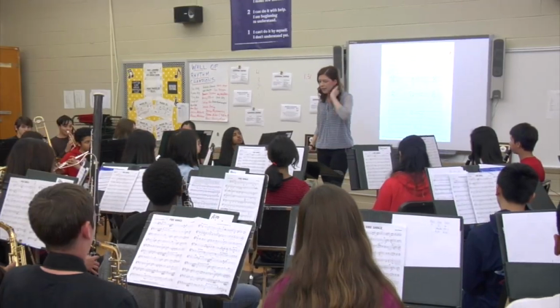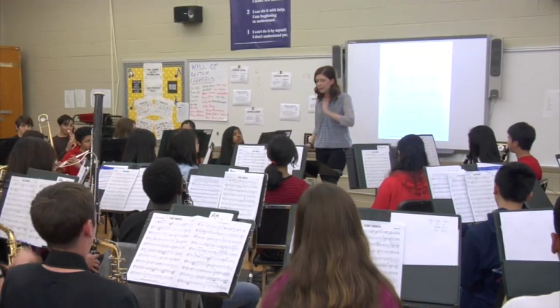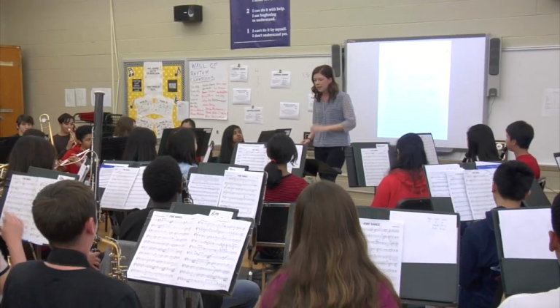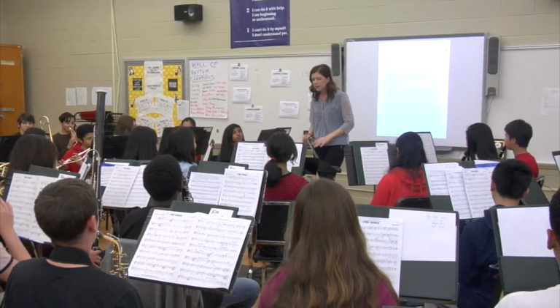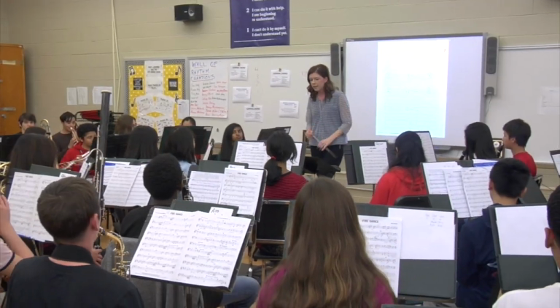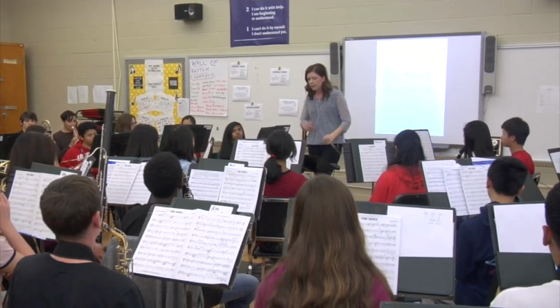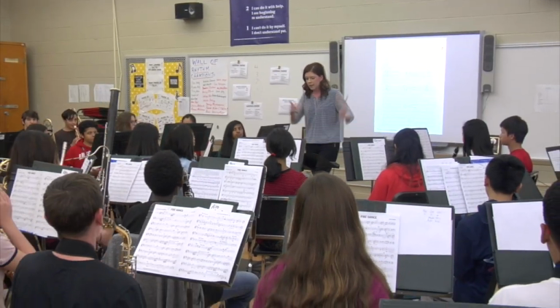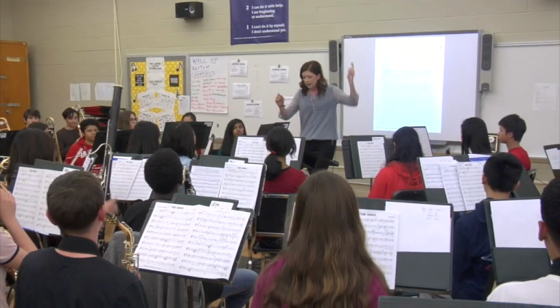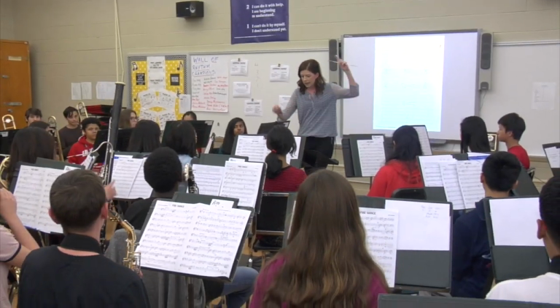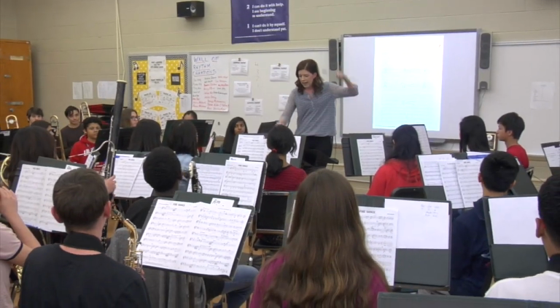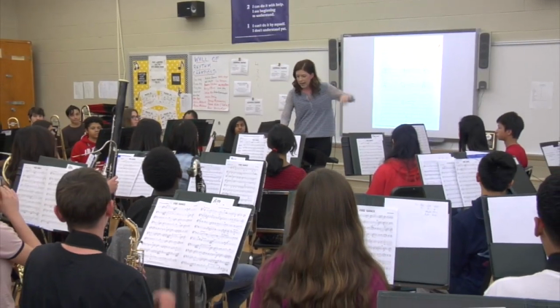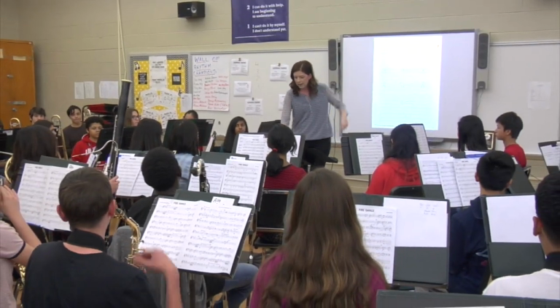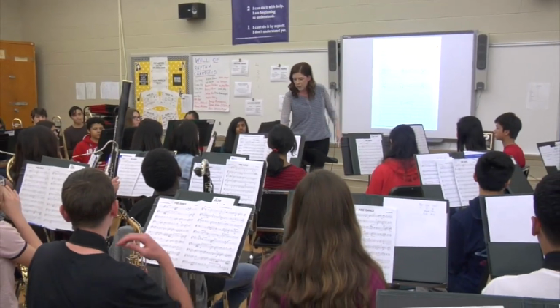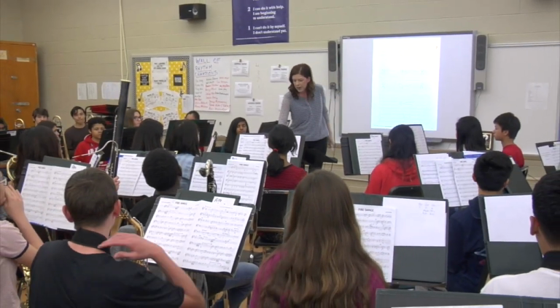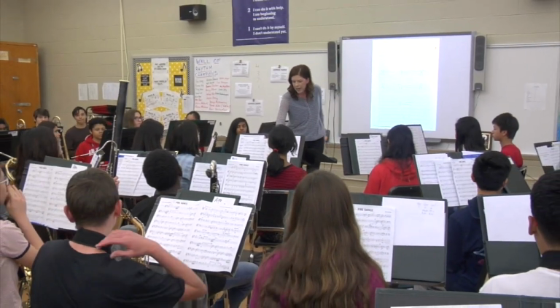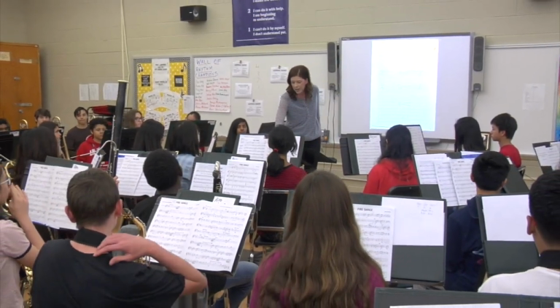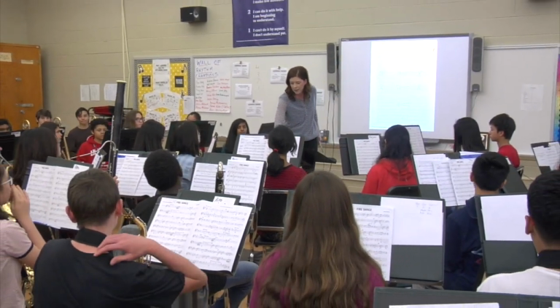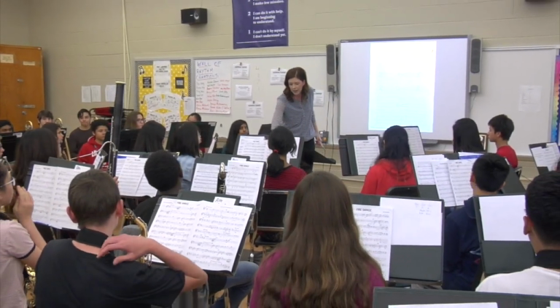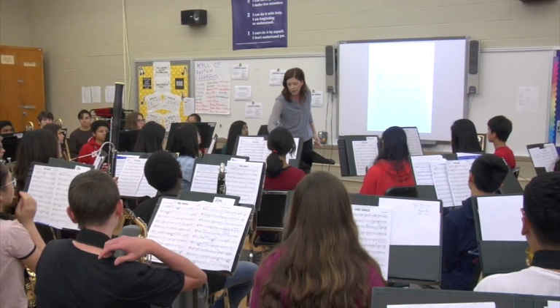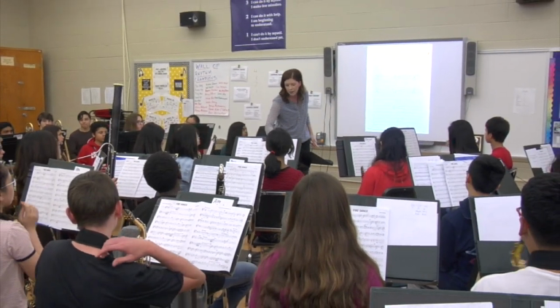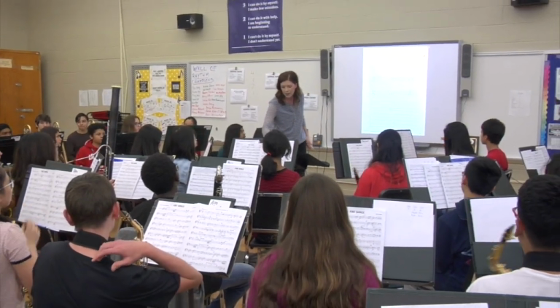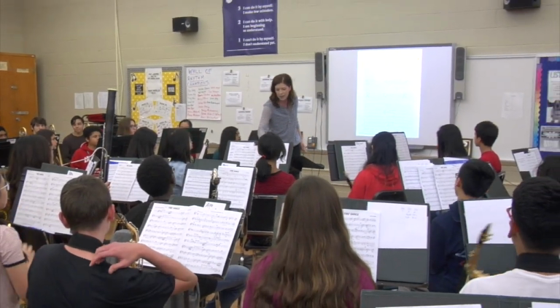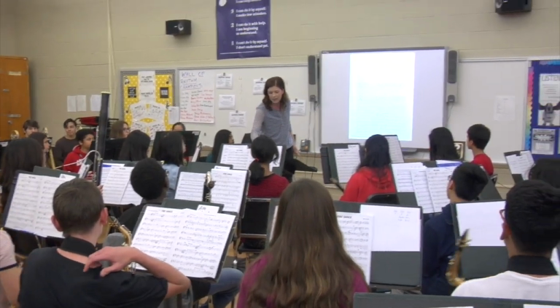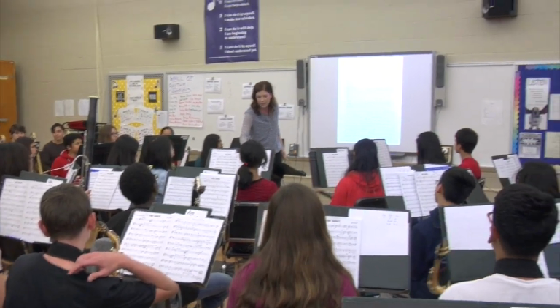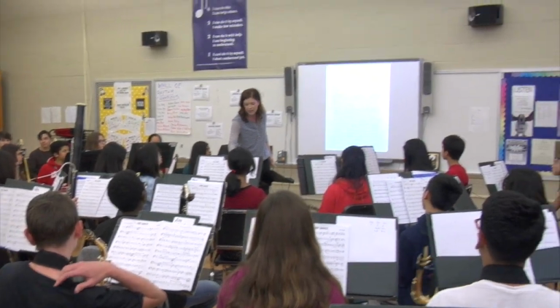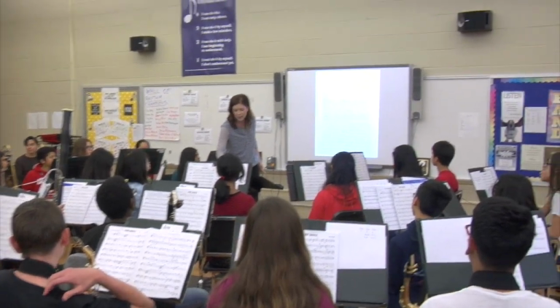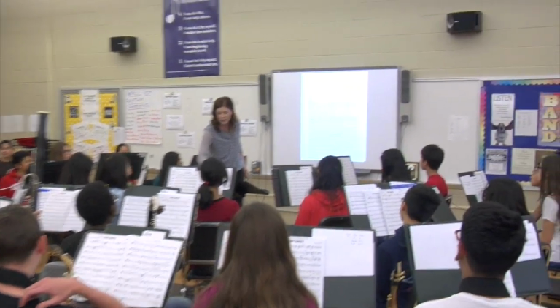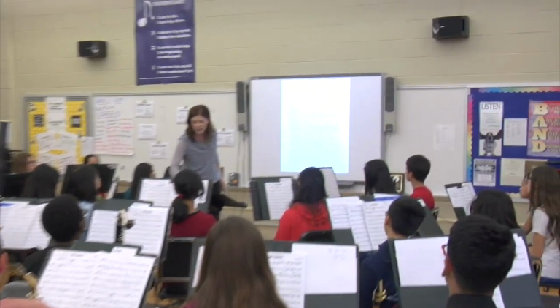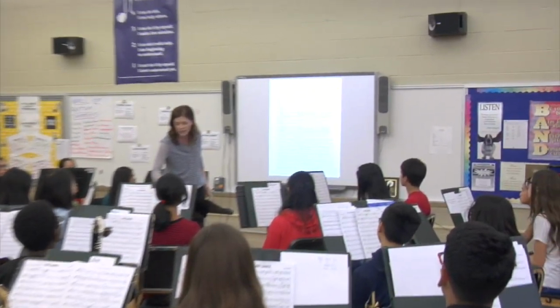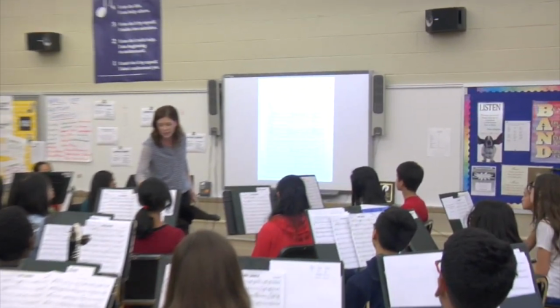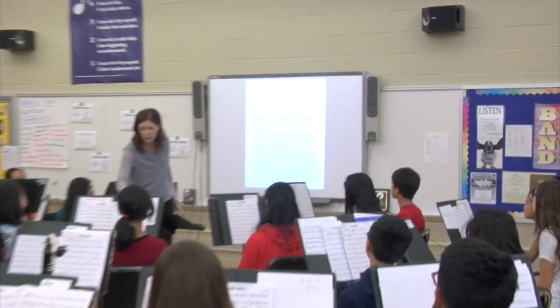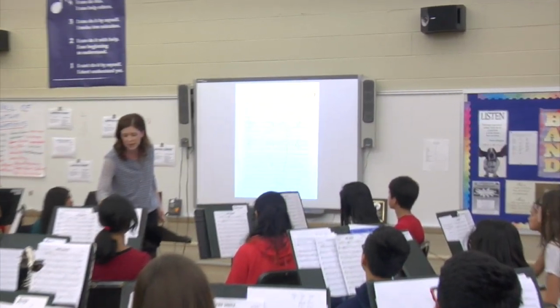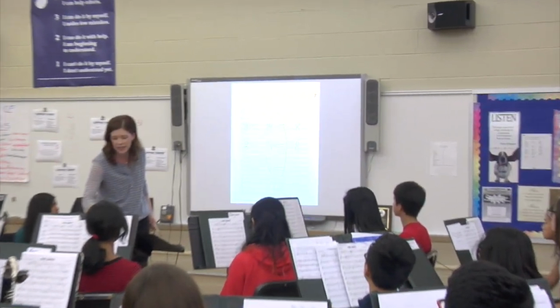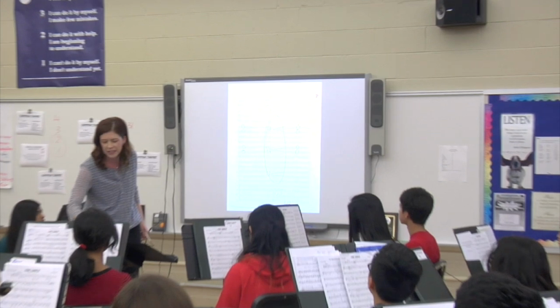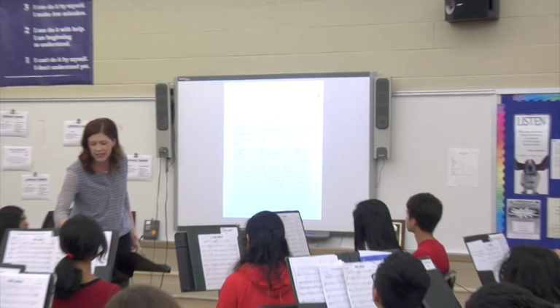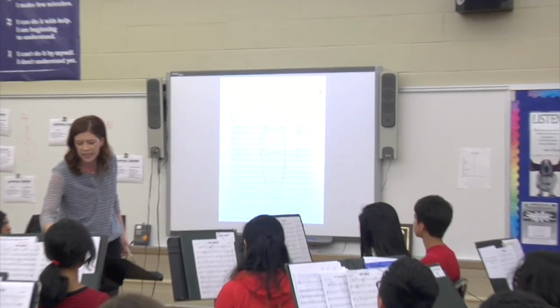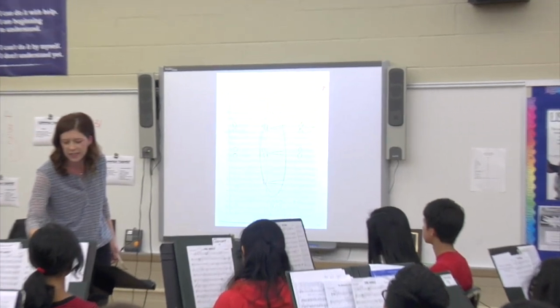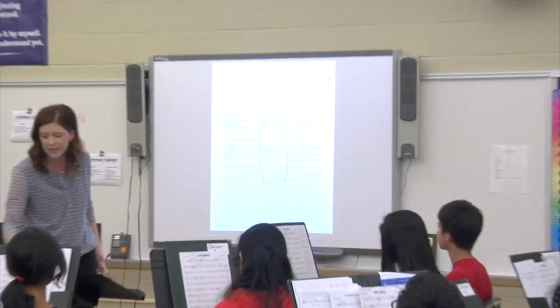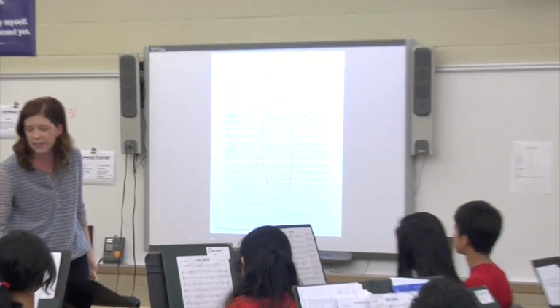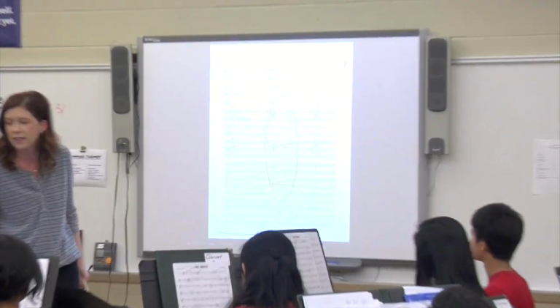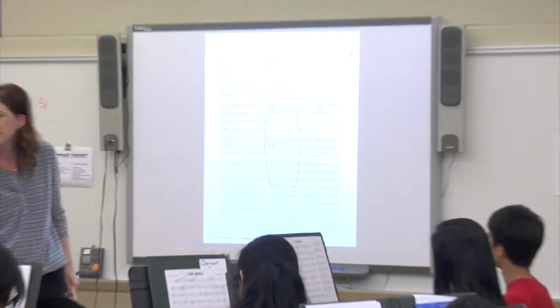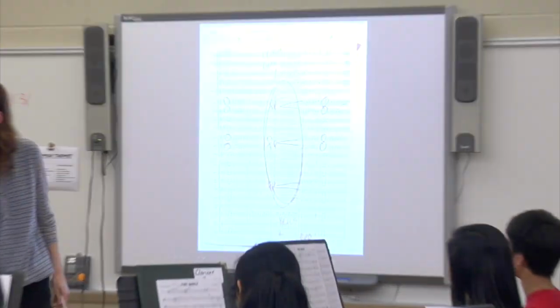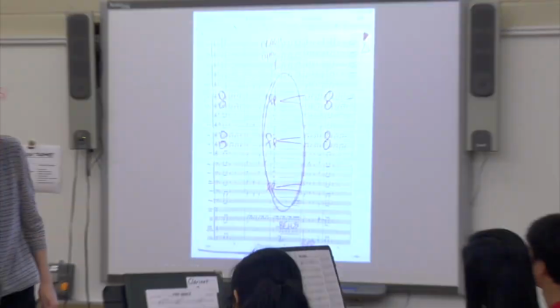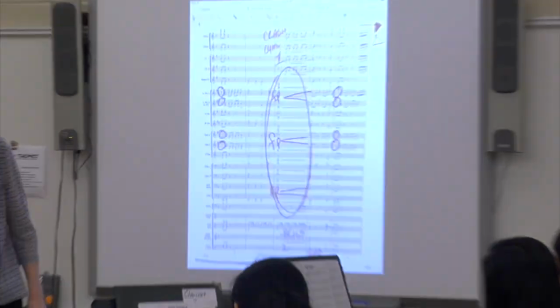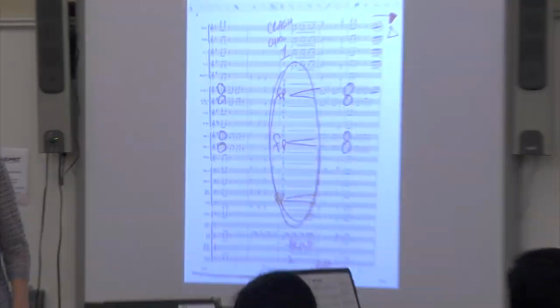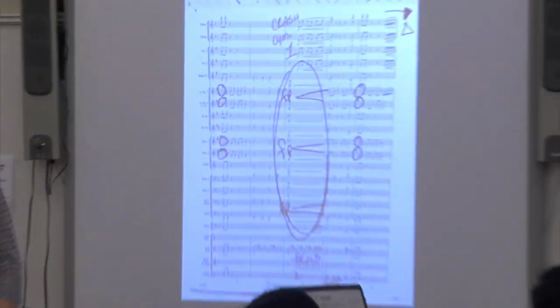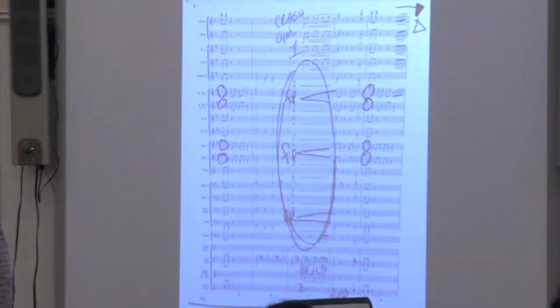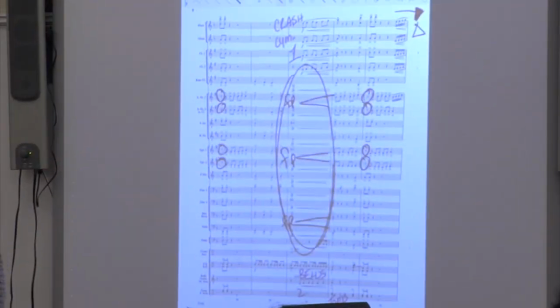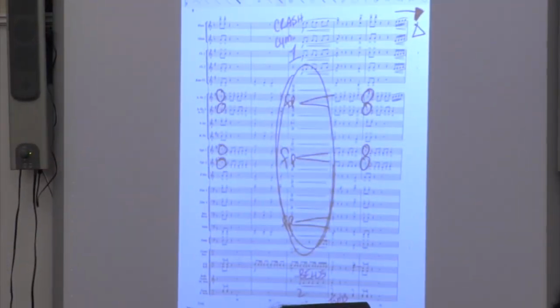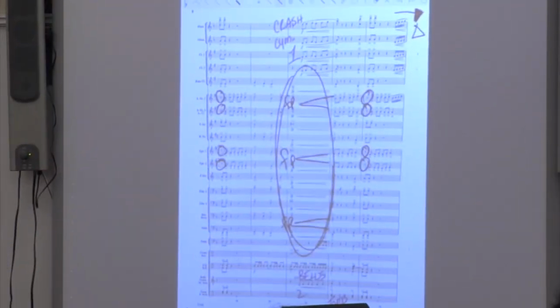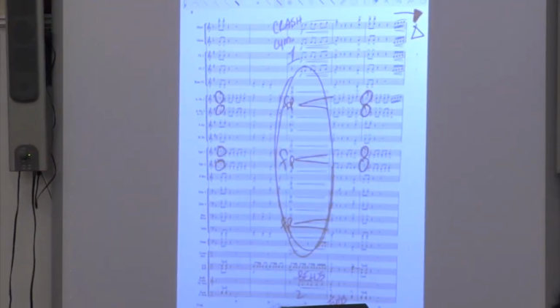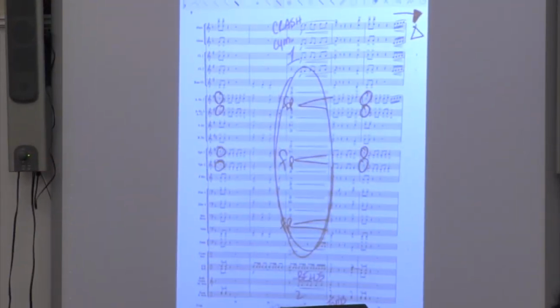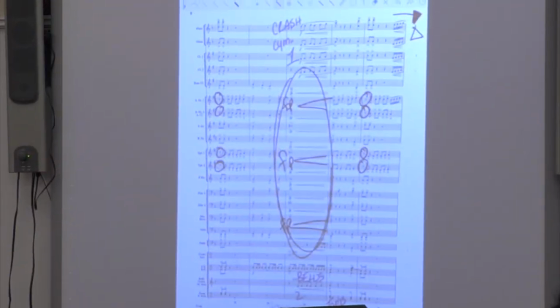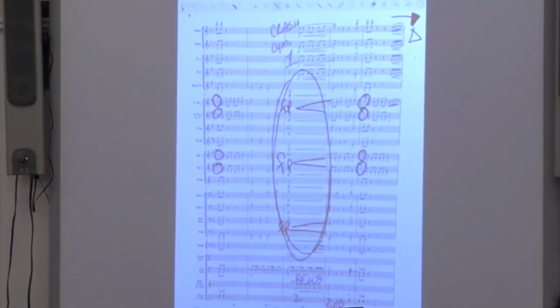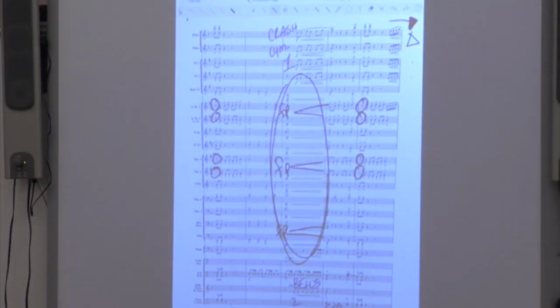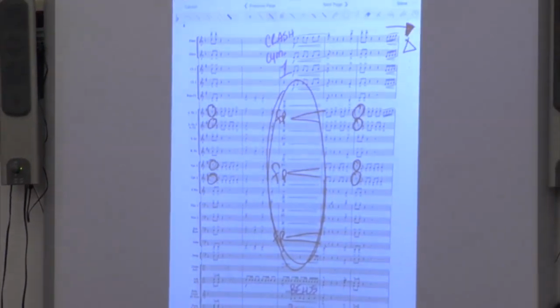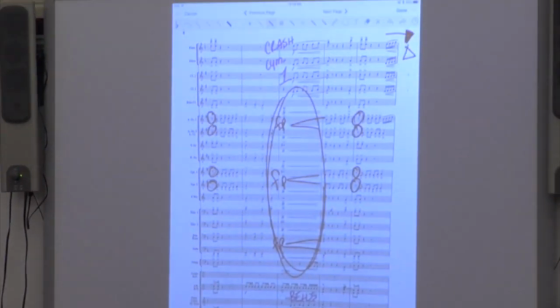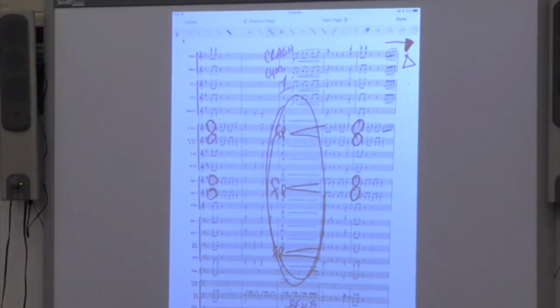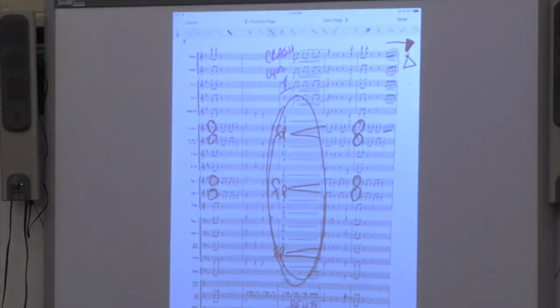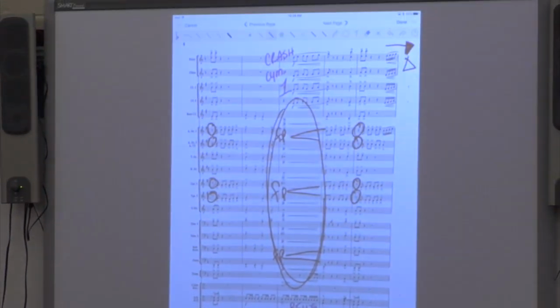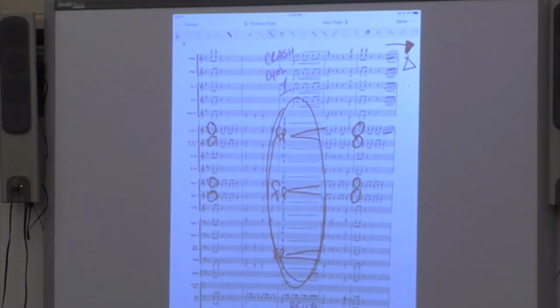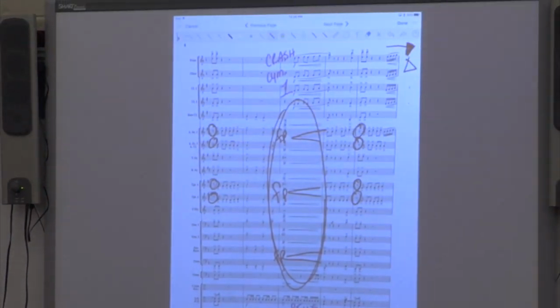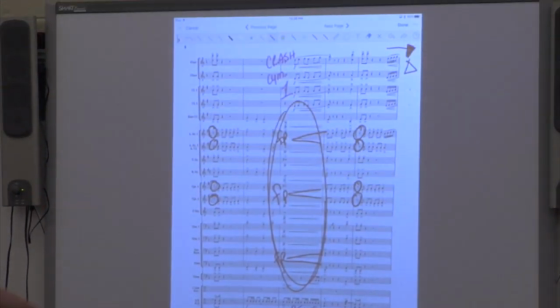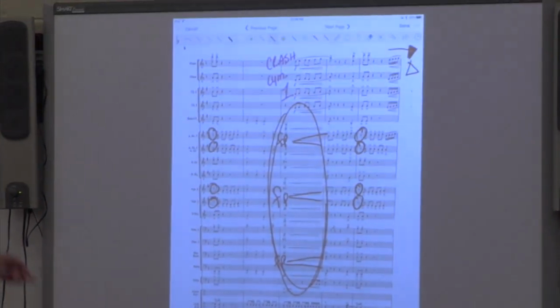In the future, I am sure that we will continue to find even more ways to incorporate this technology into the concert band classroom.